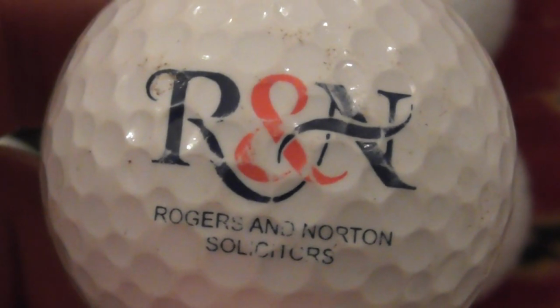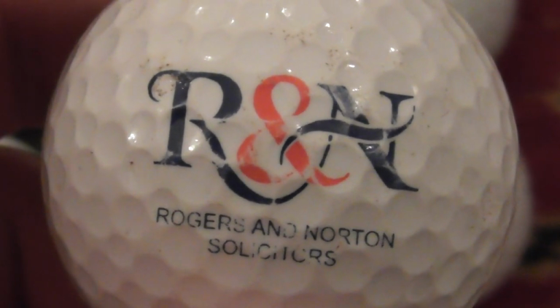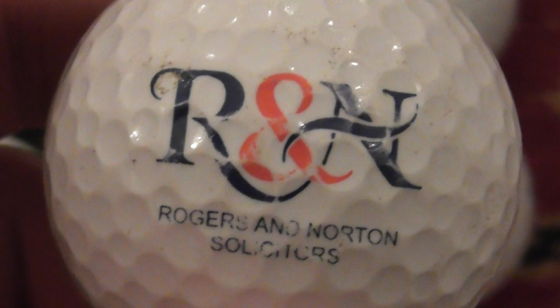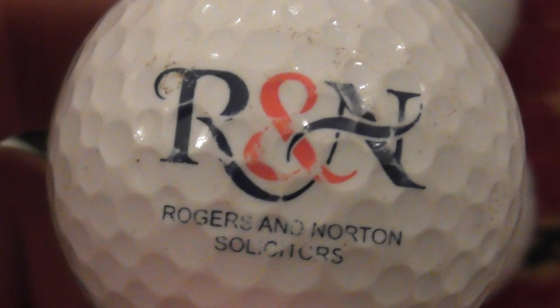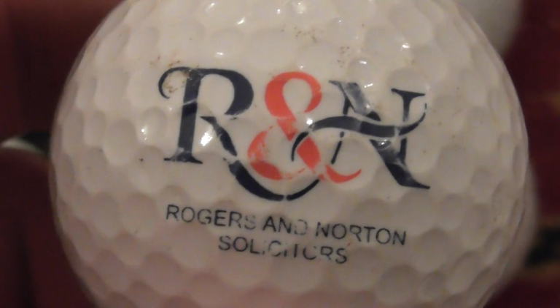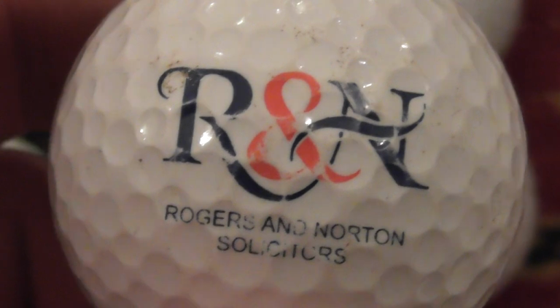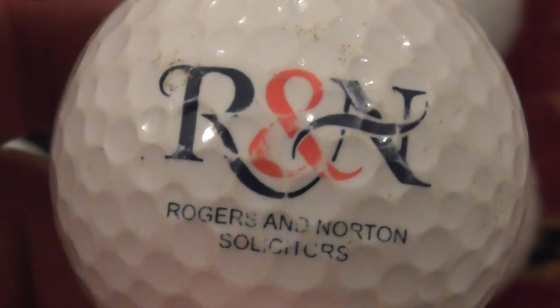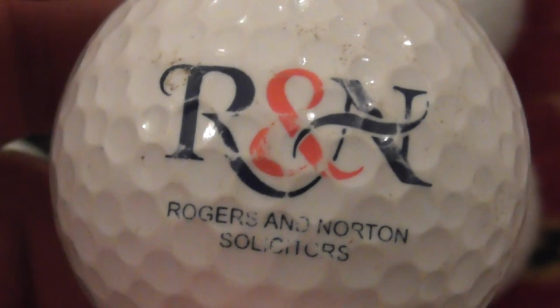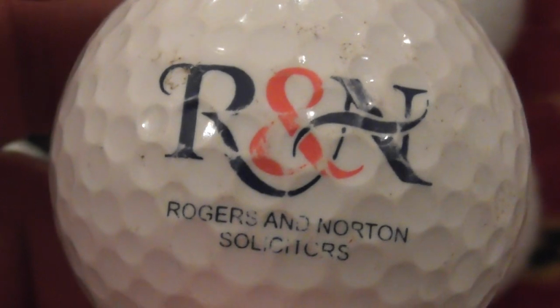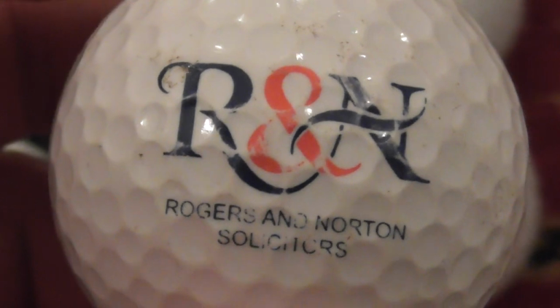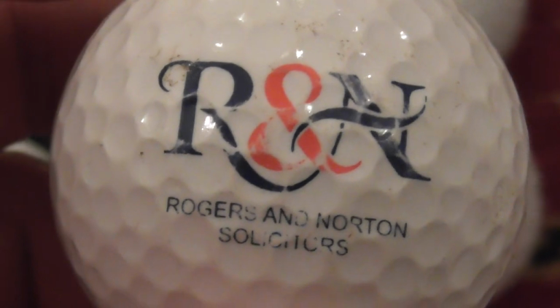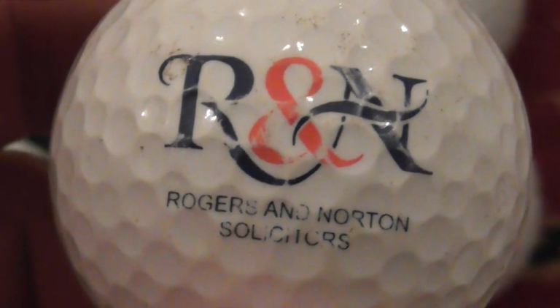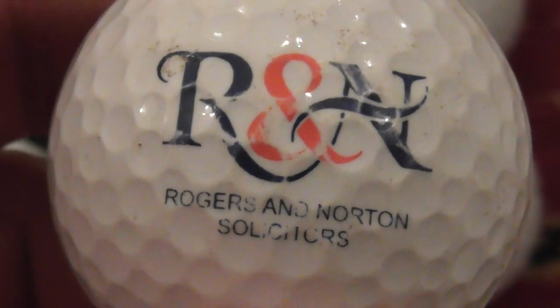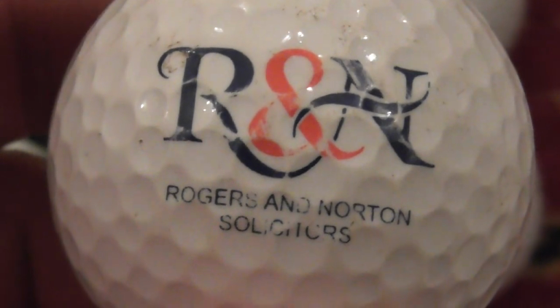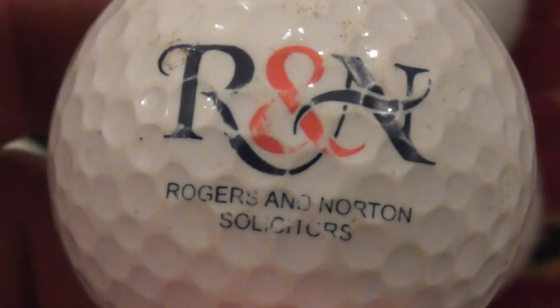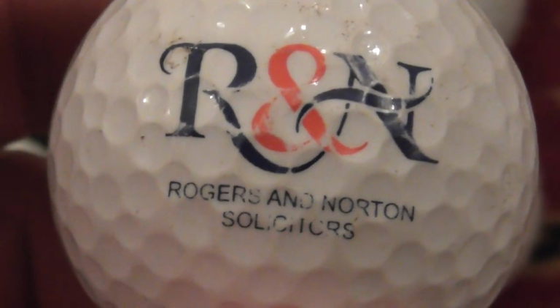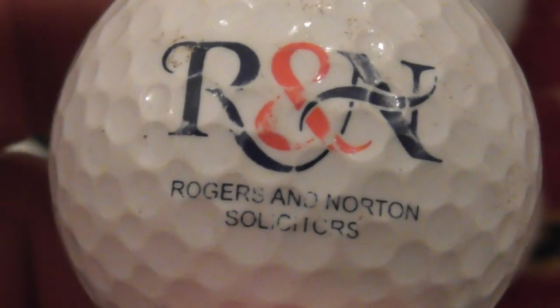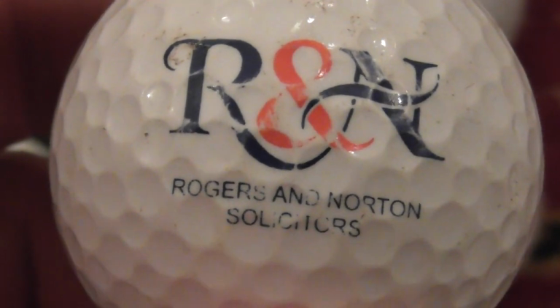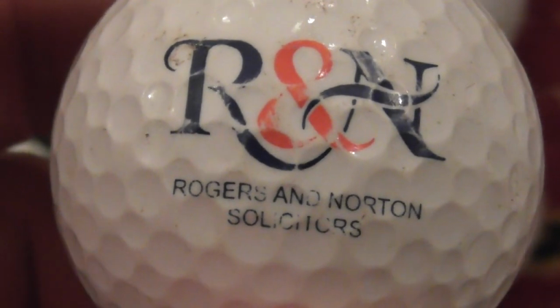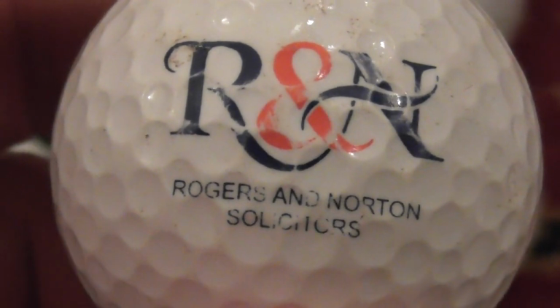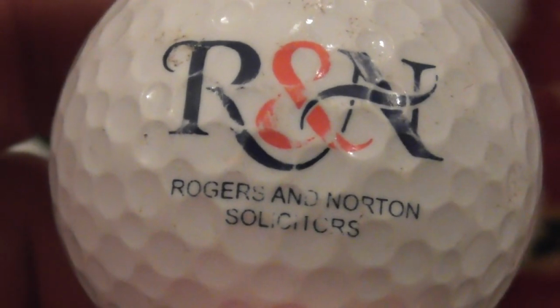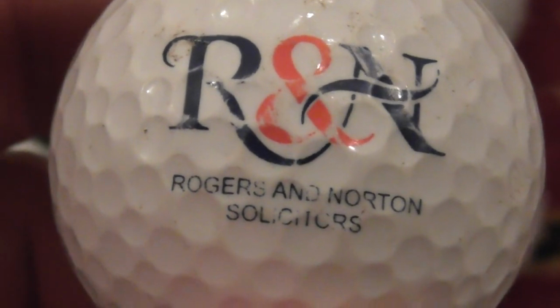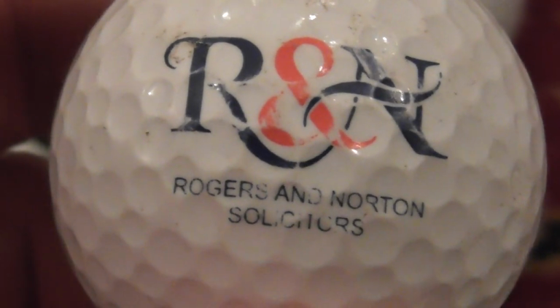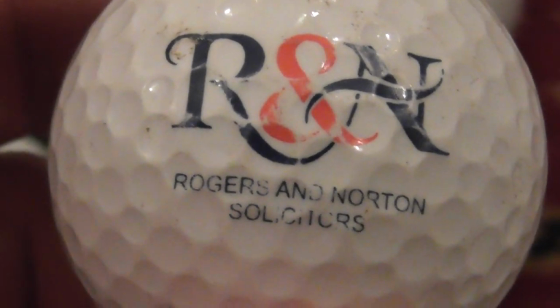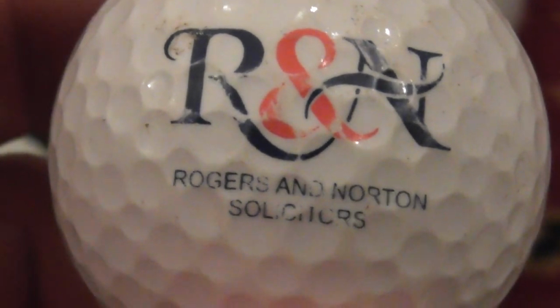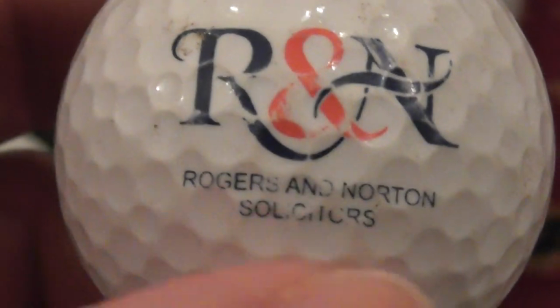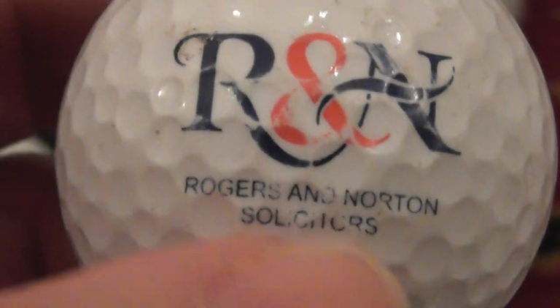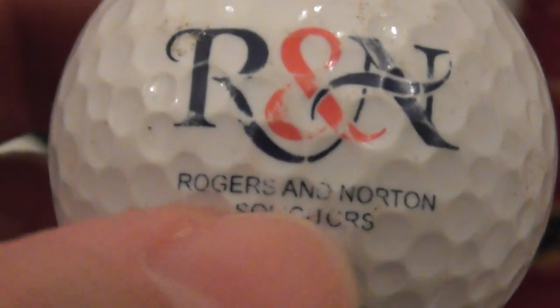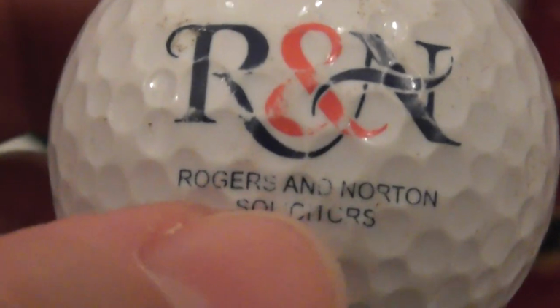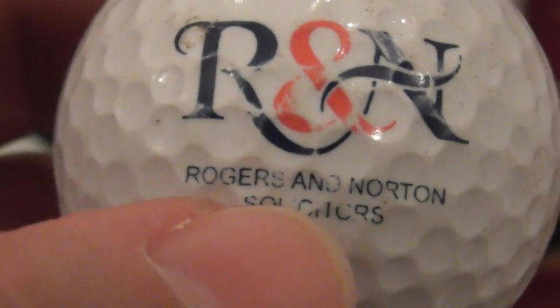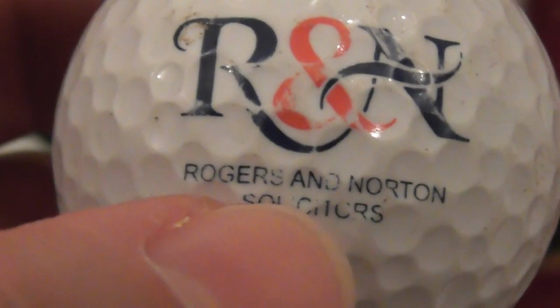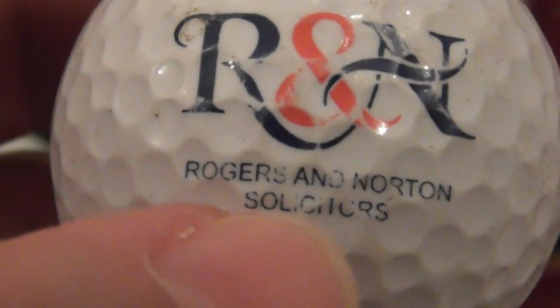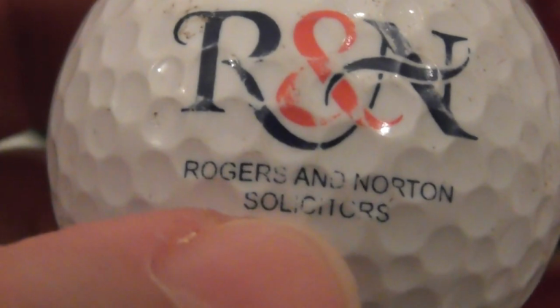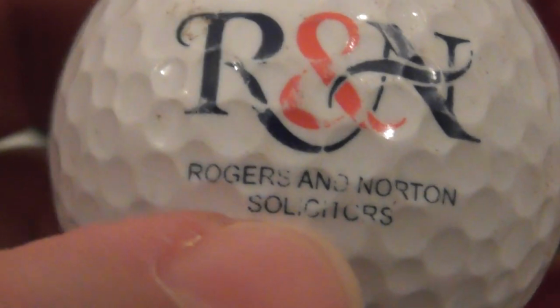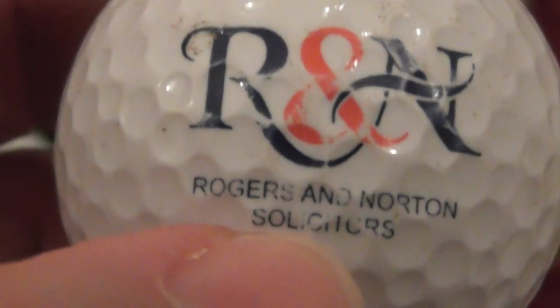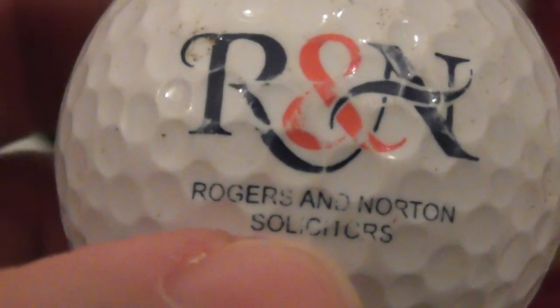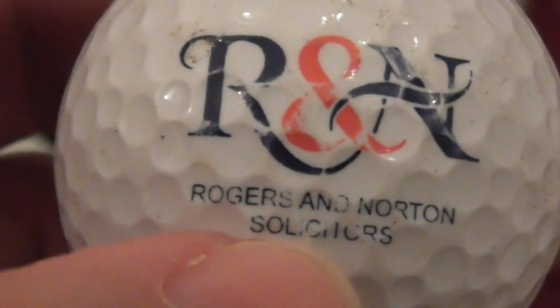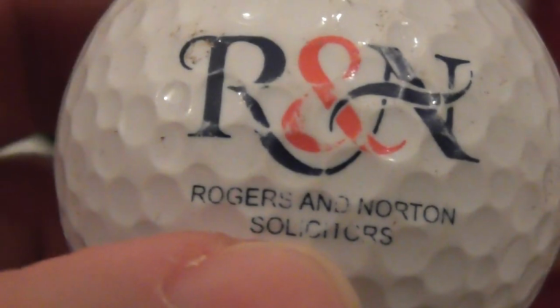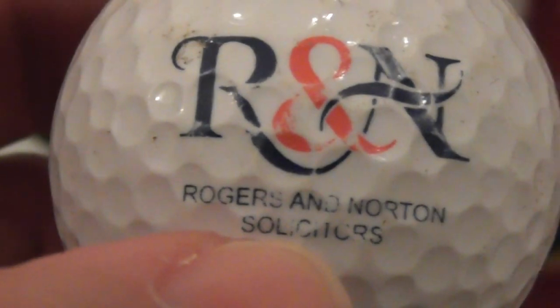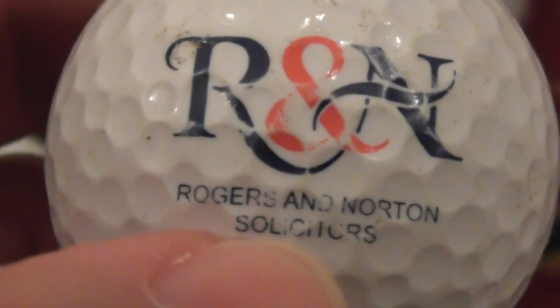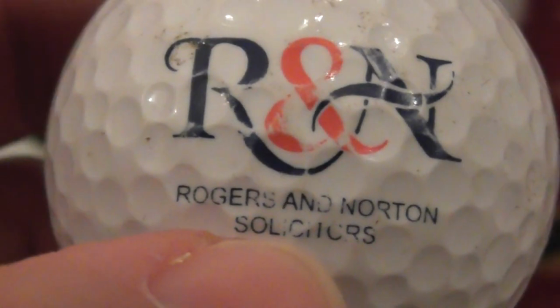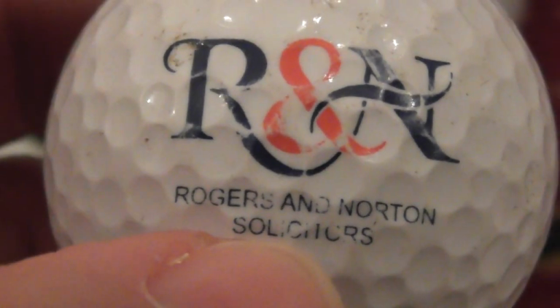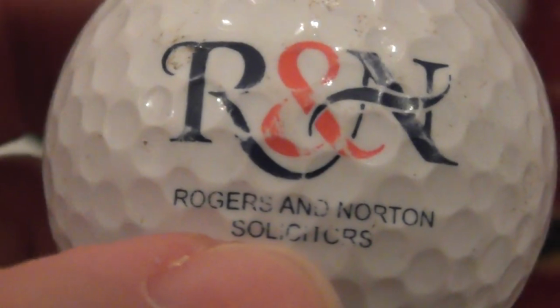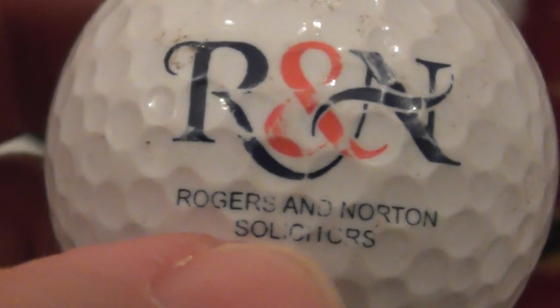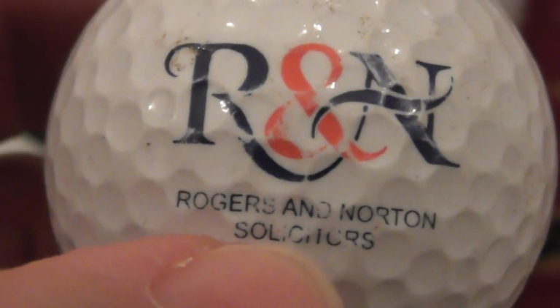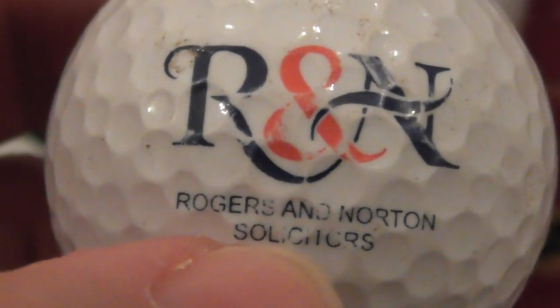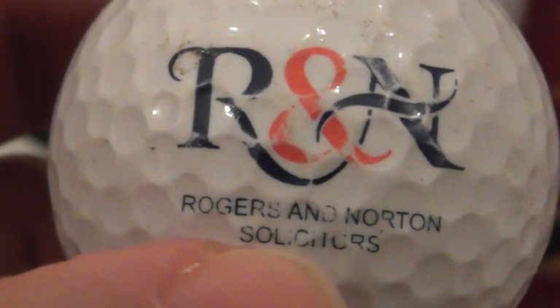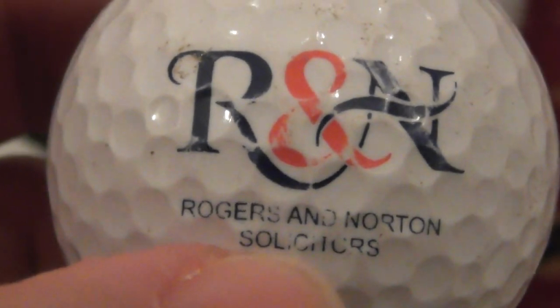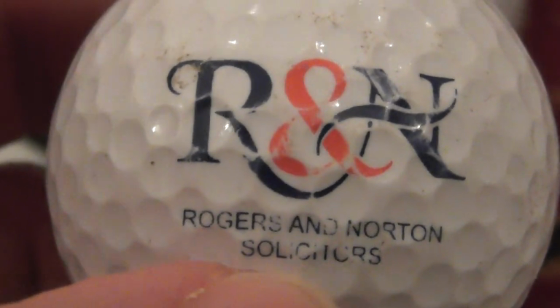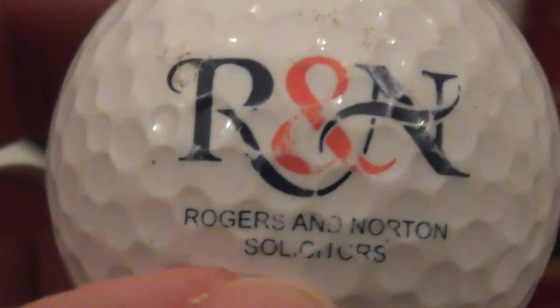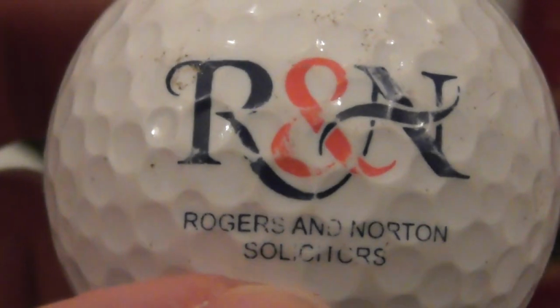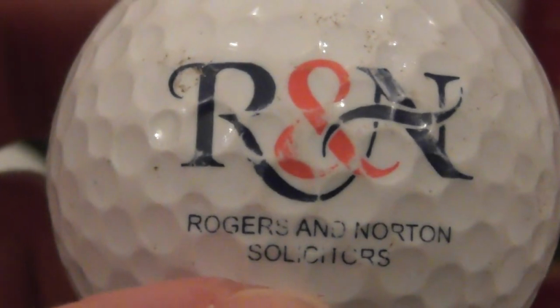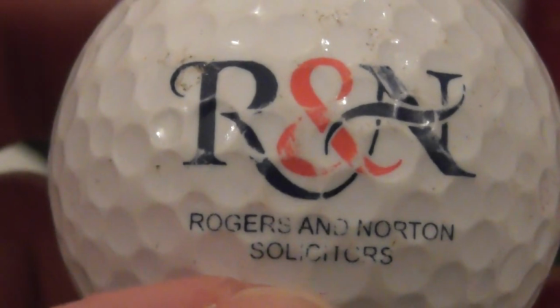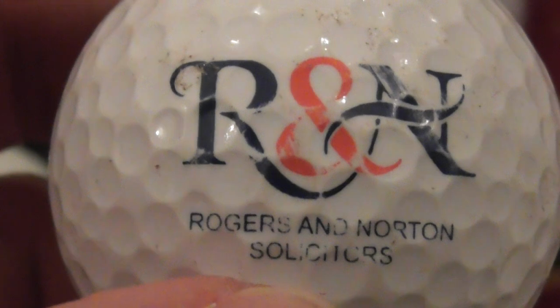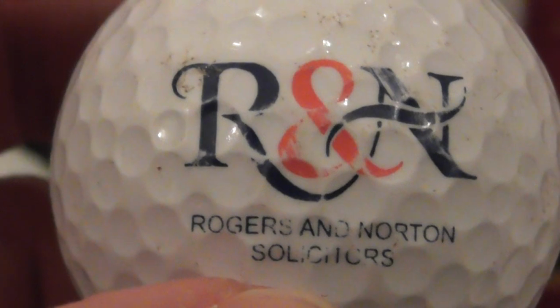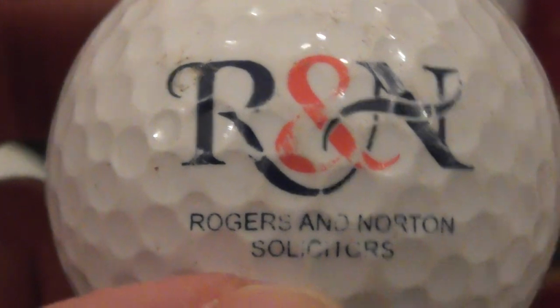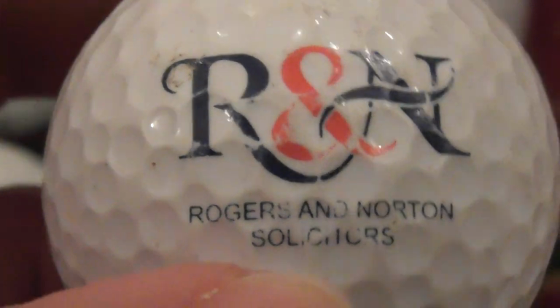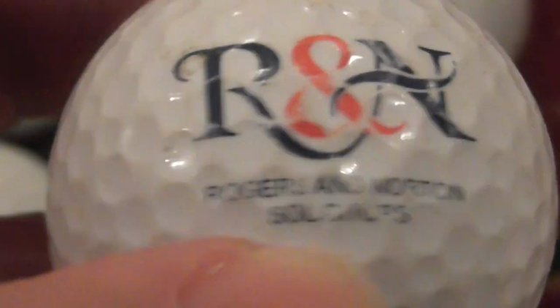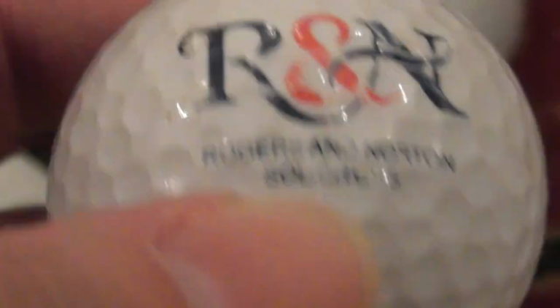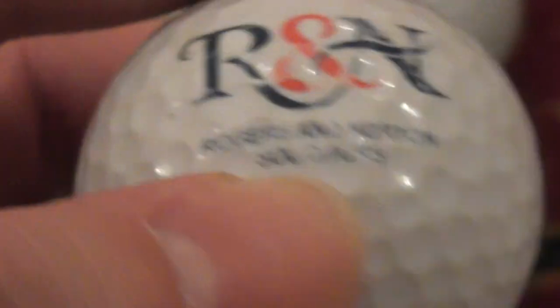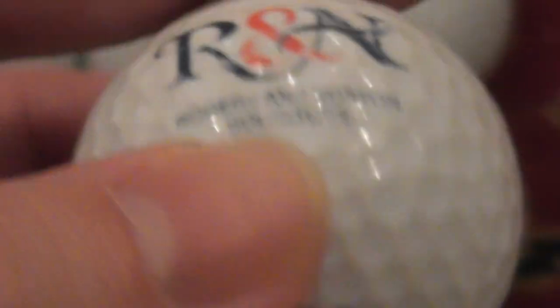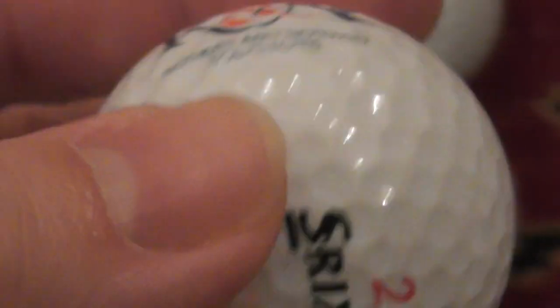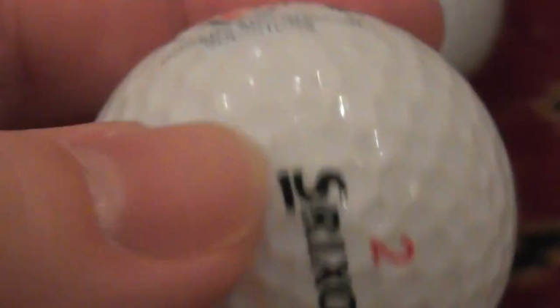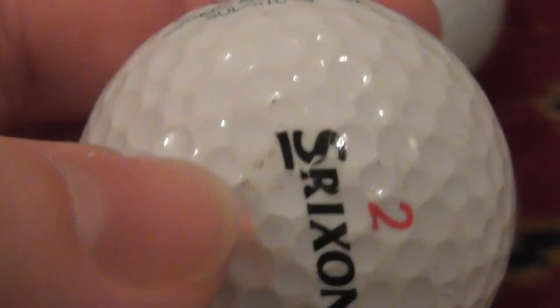Next: R&N — Rogers and Norton Solicitors. Don't know where they are, never heard of them.